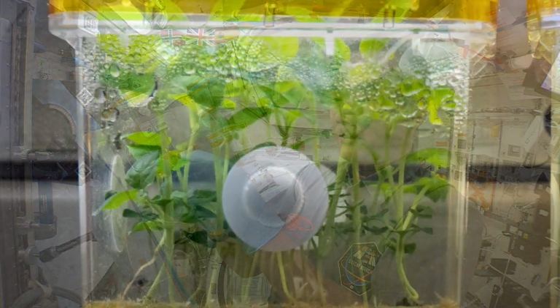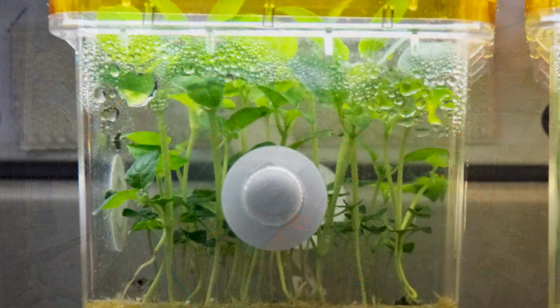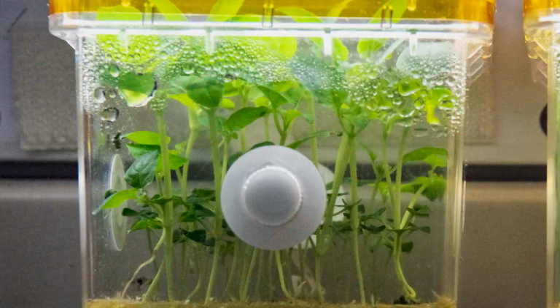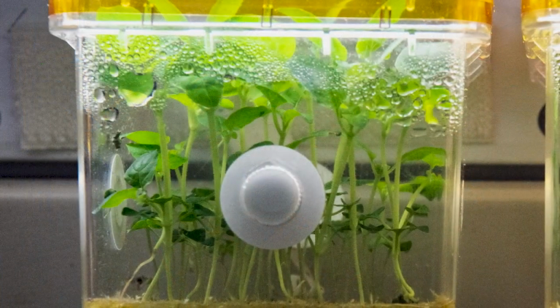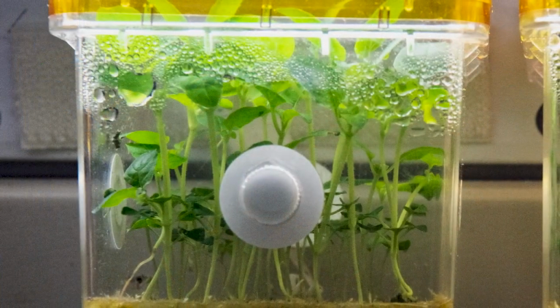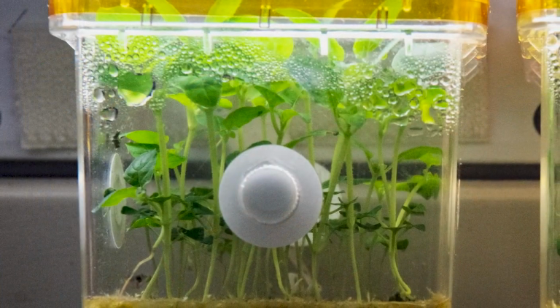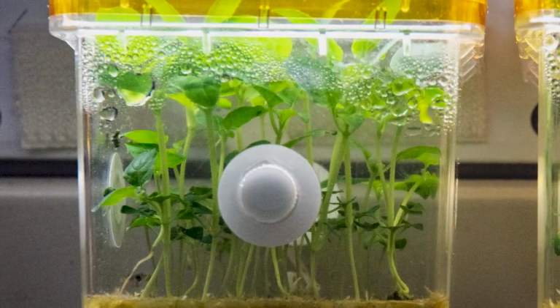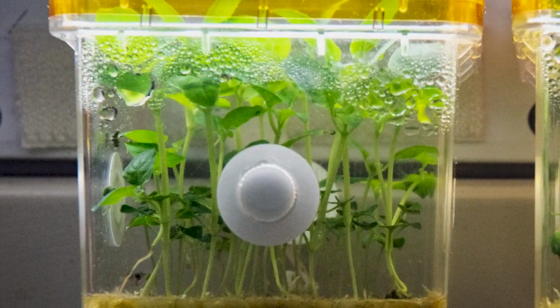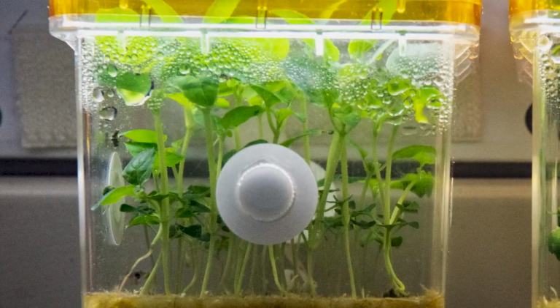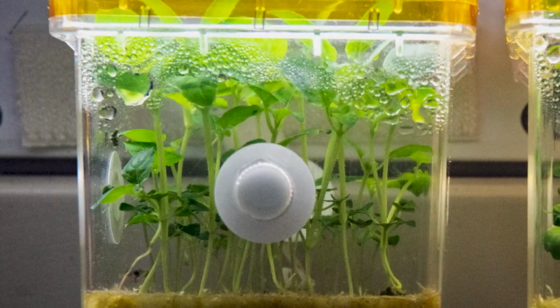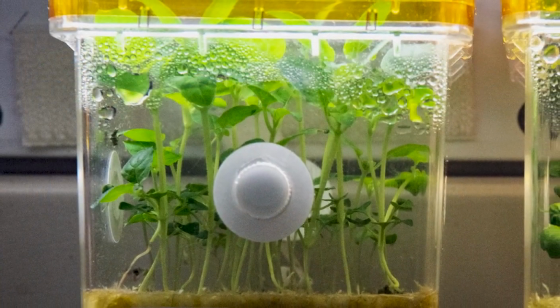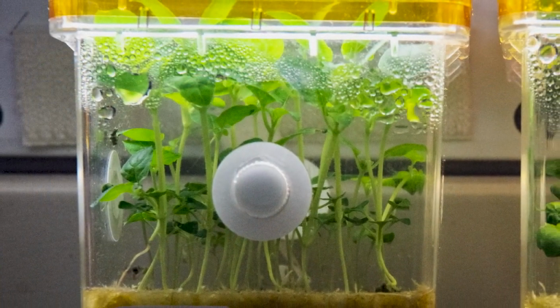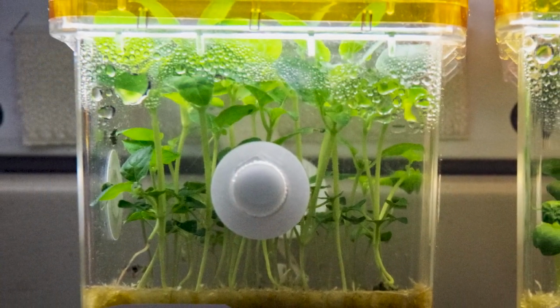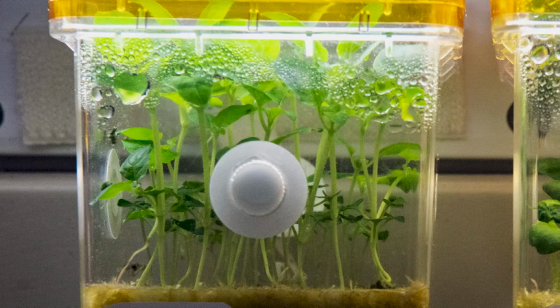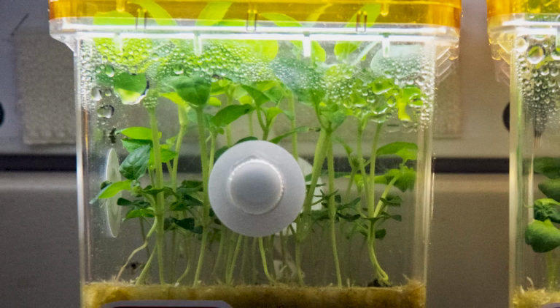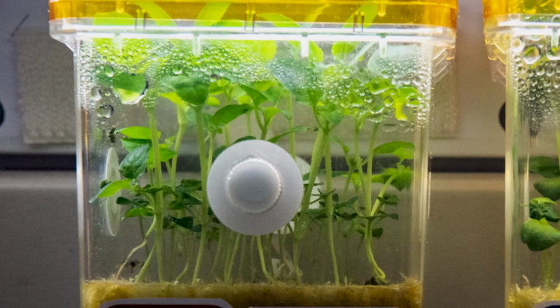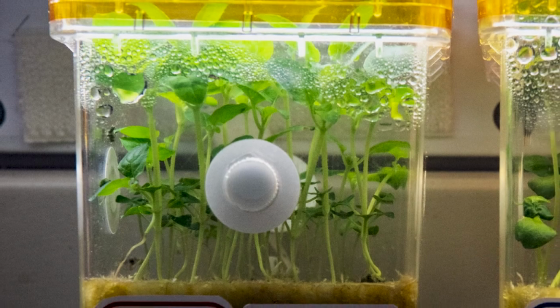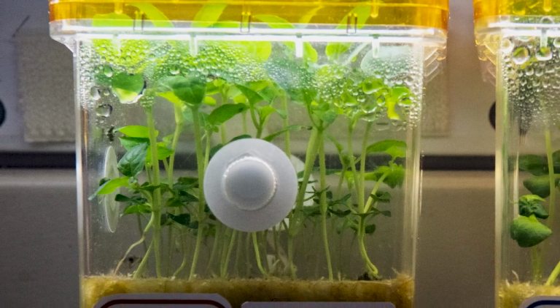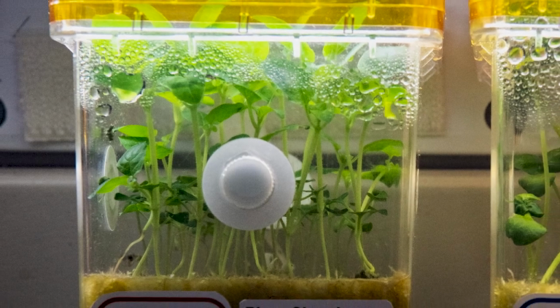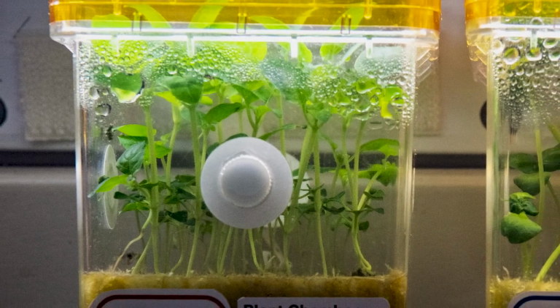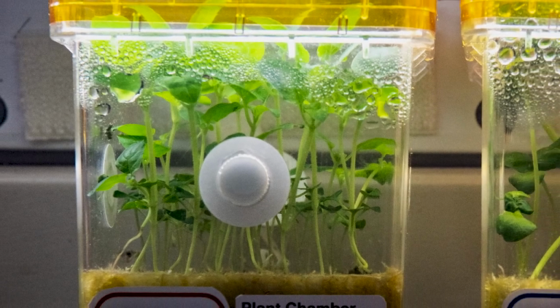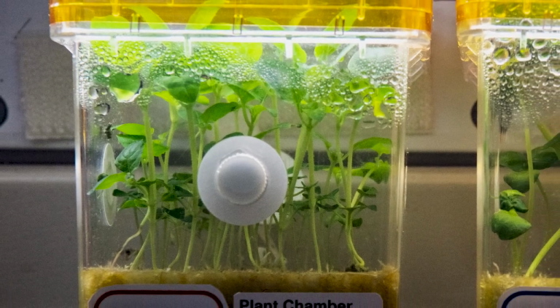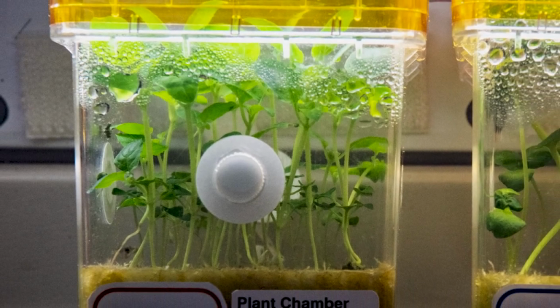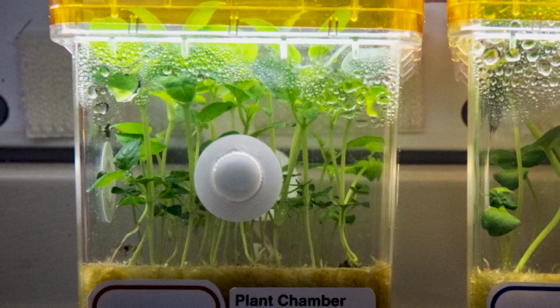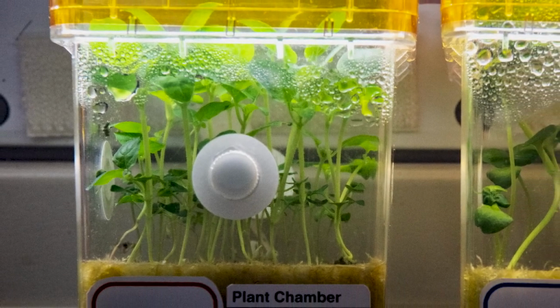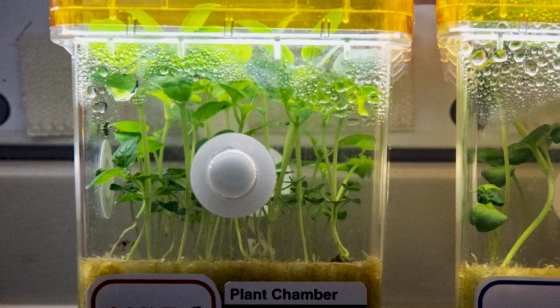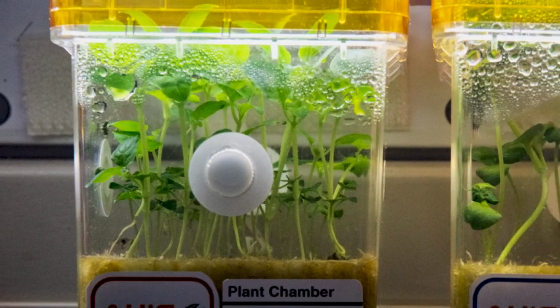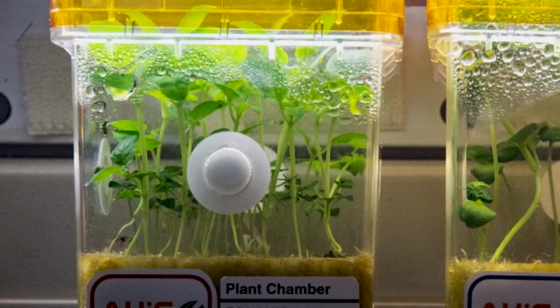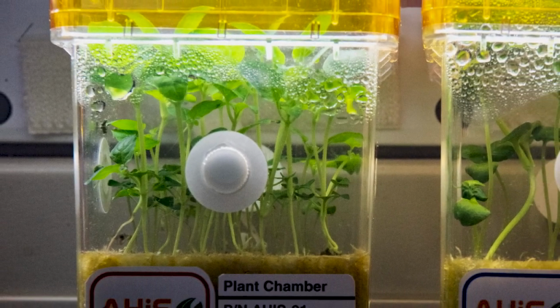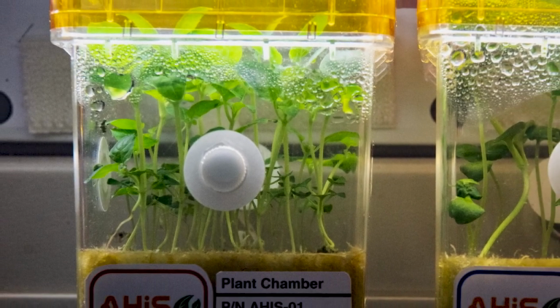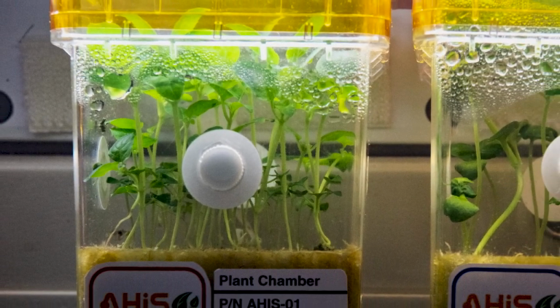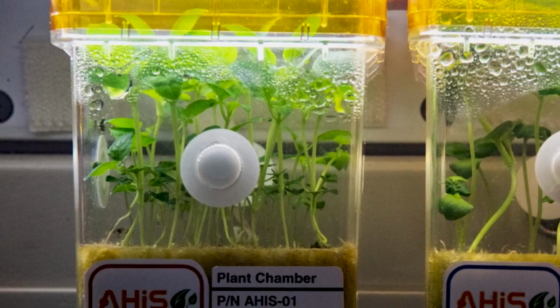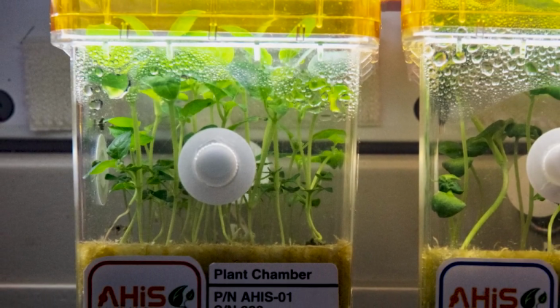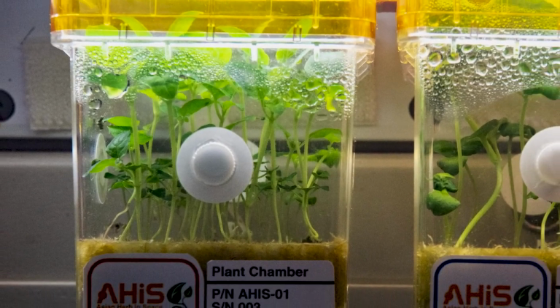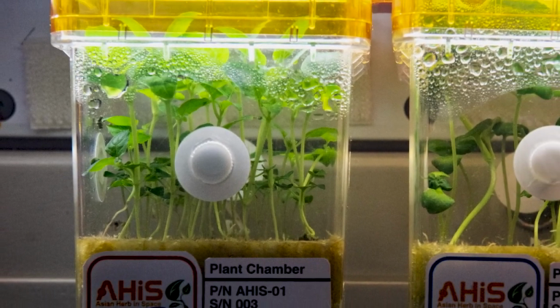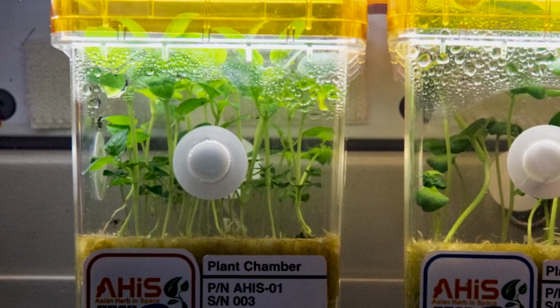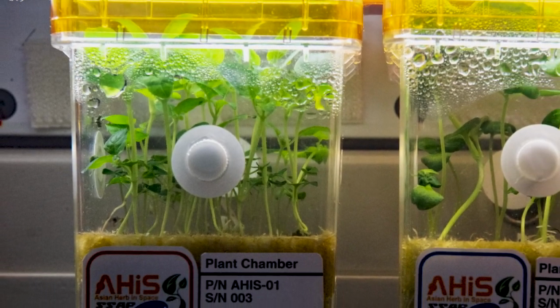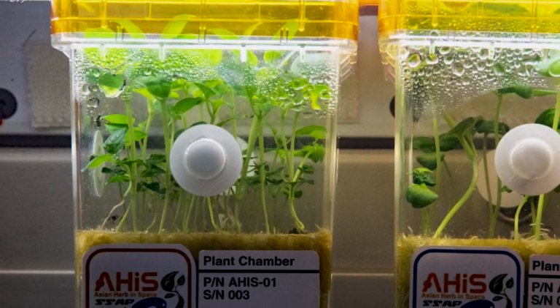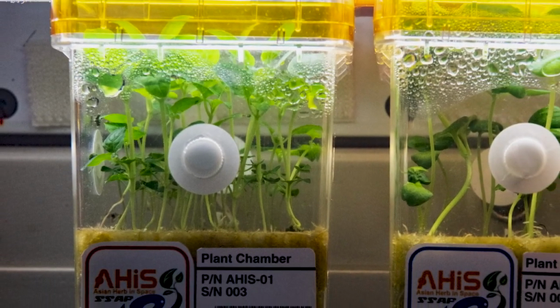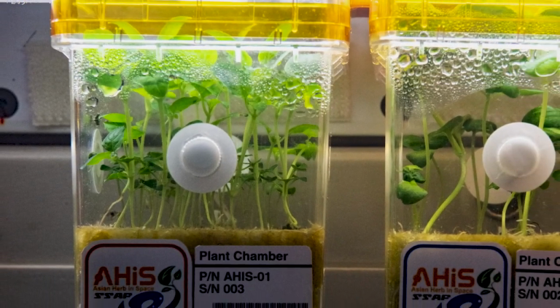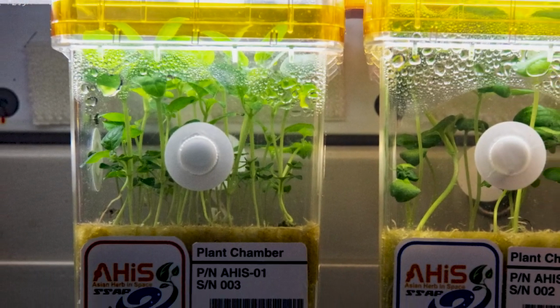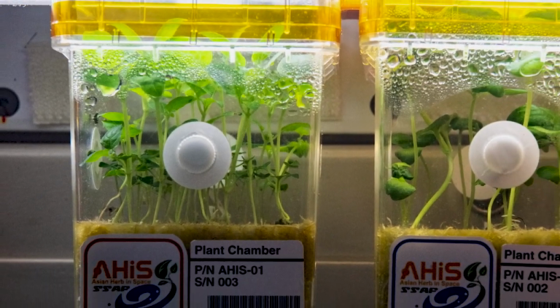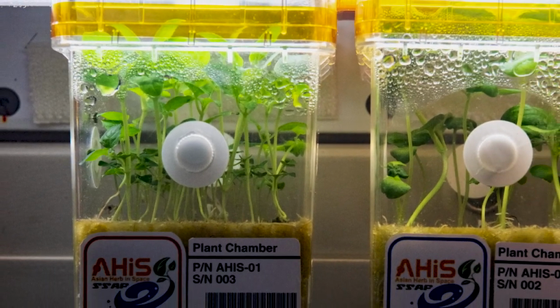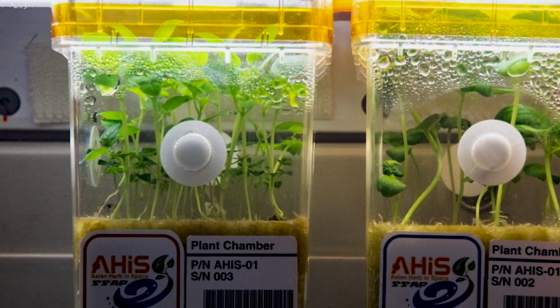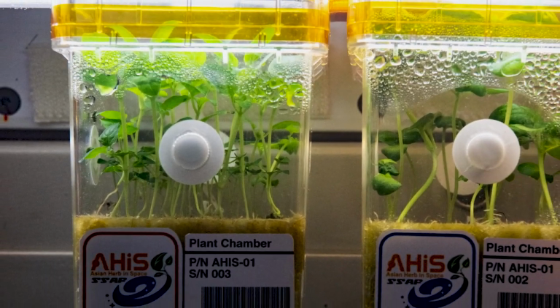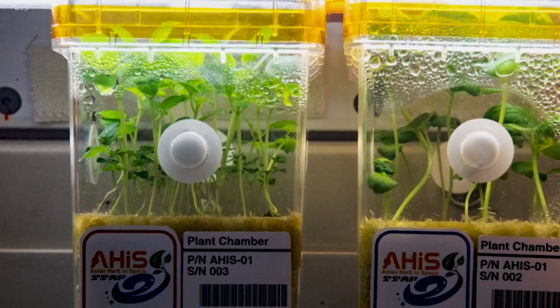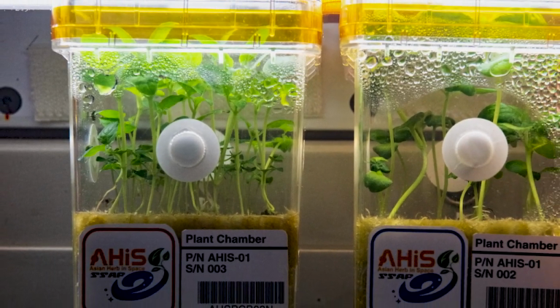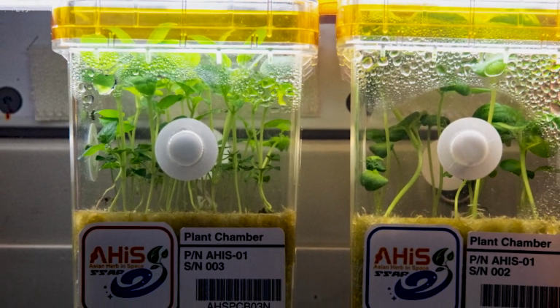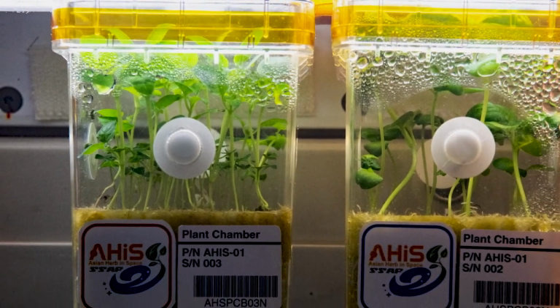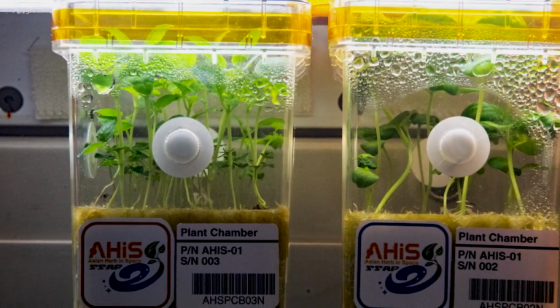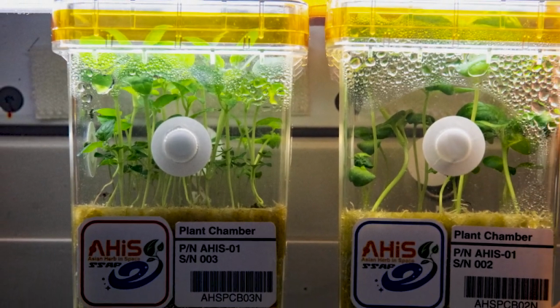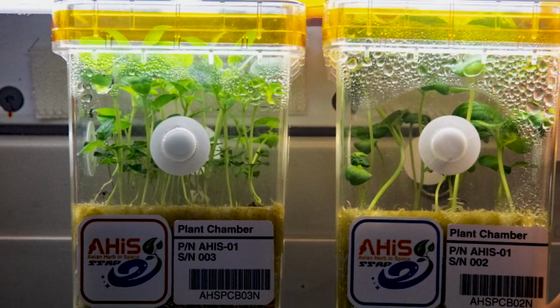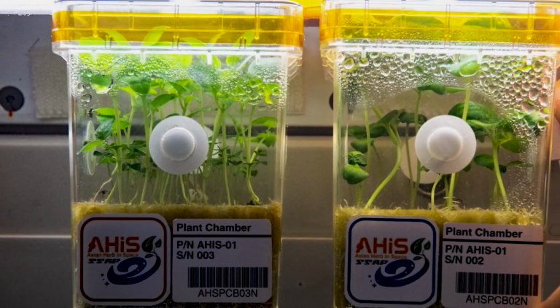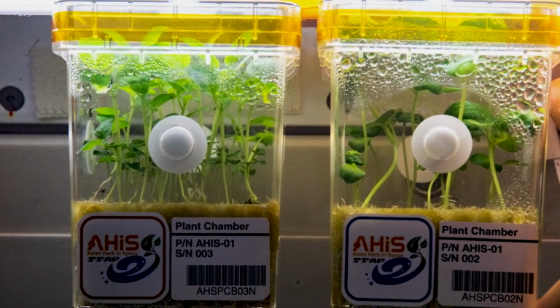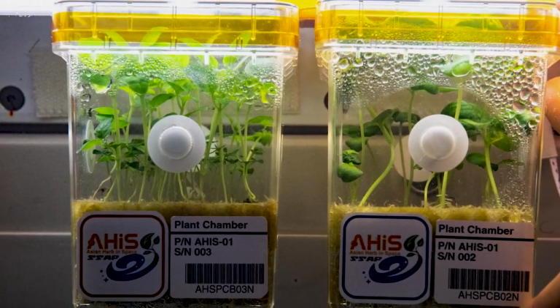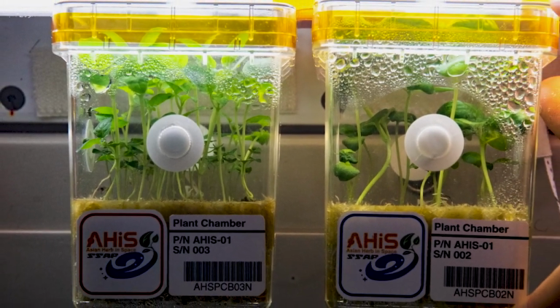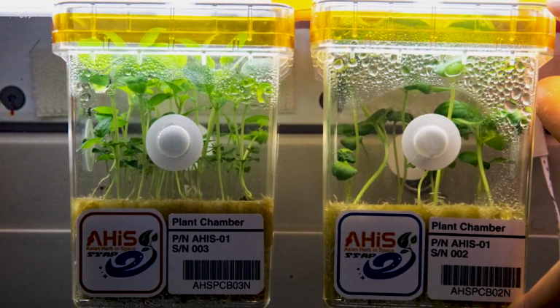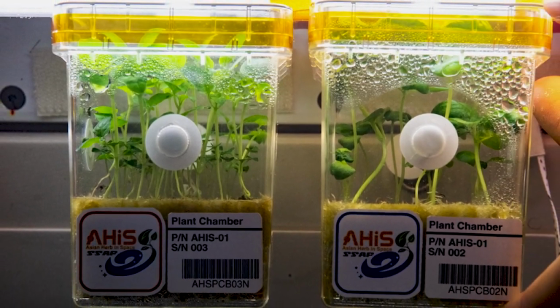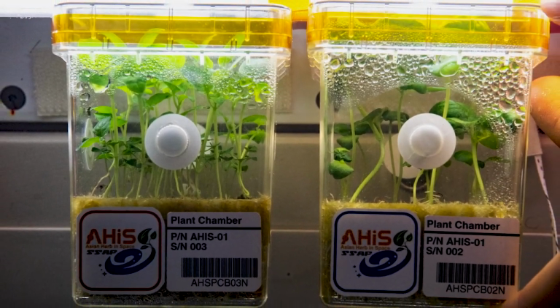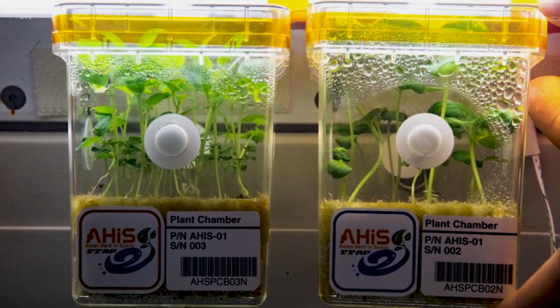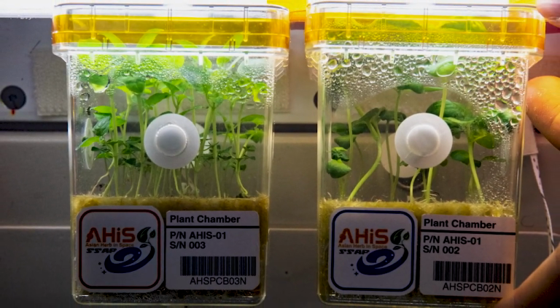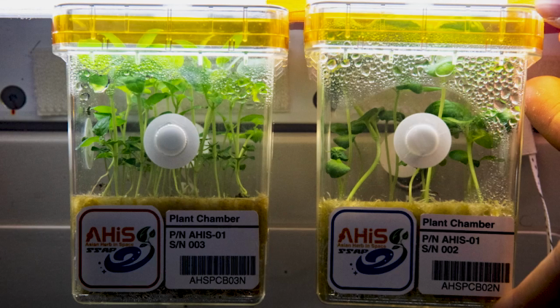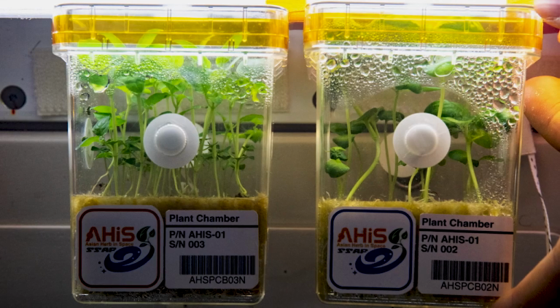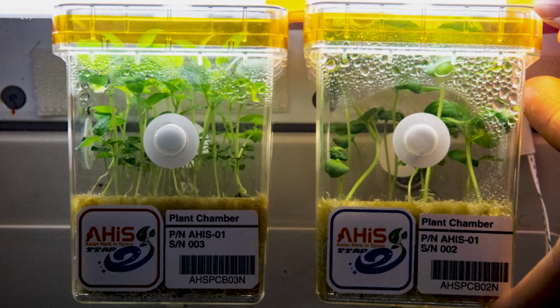The space-grown seeds will soon be distributed to schools to learn about the importance of space biology research.